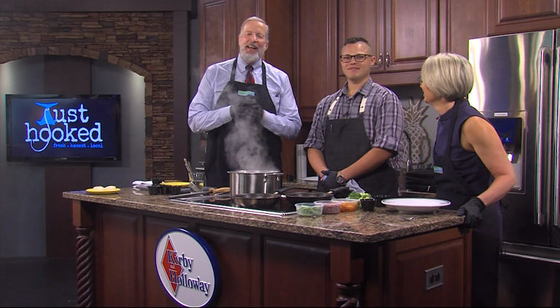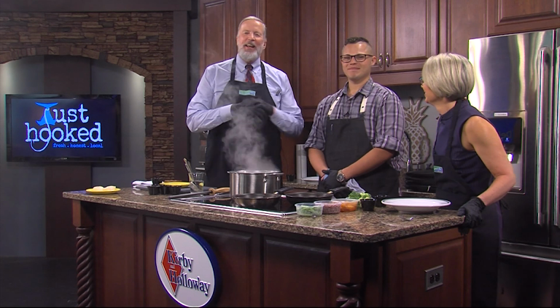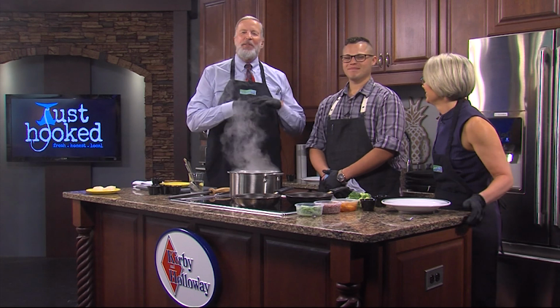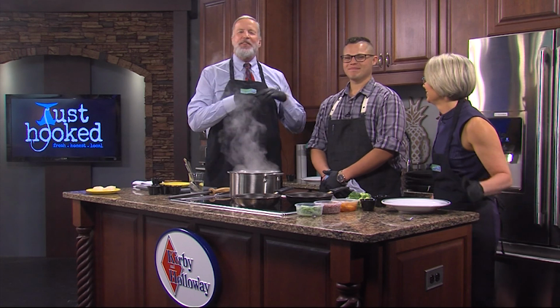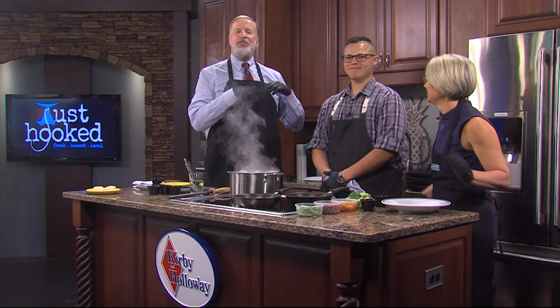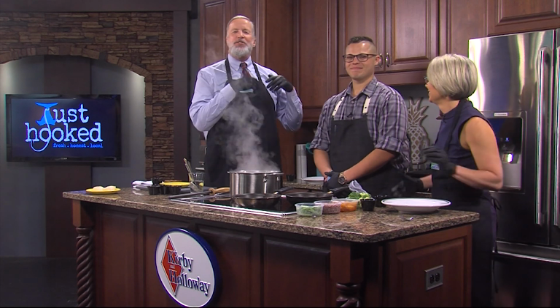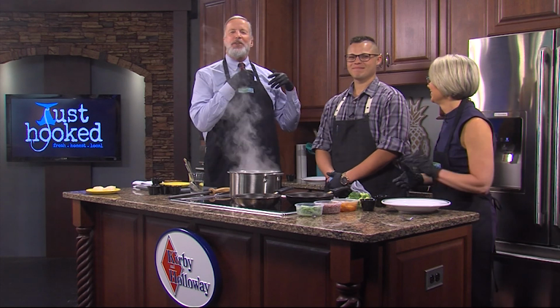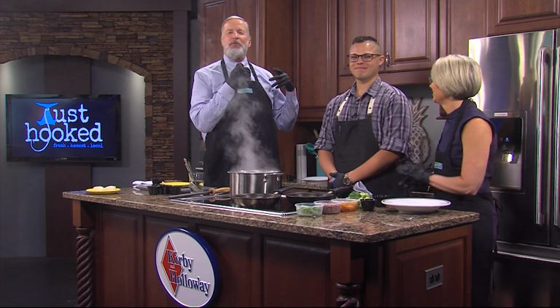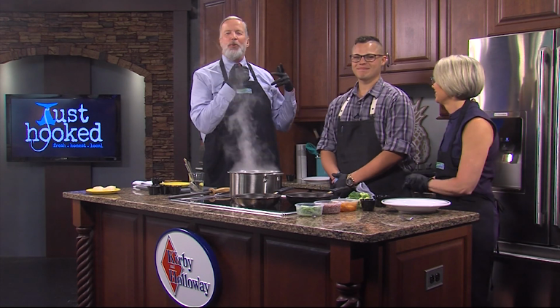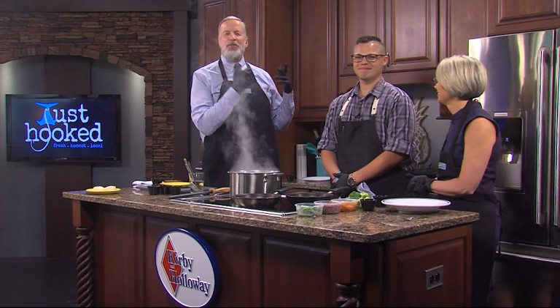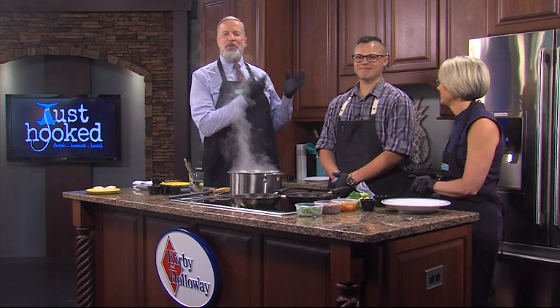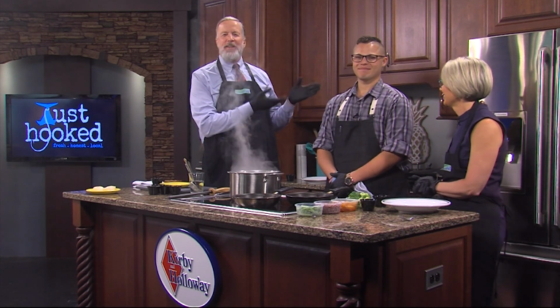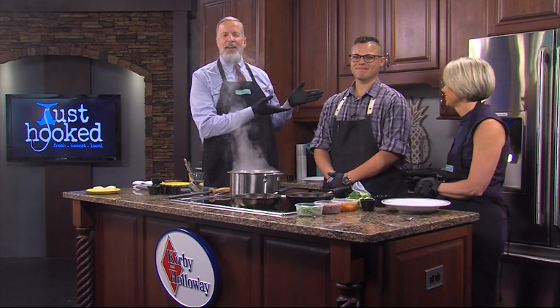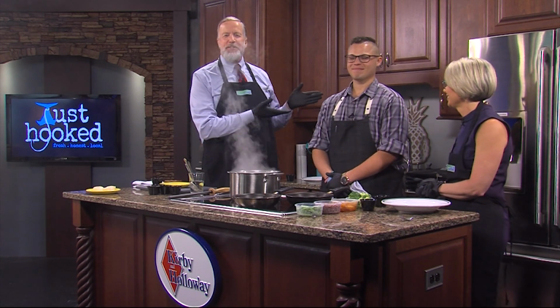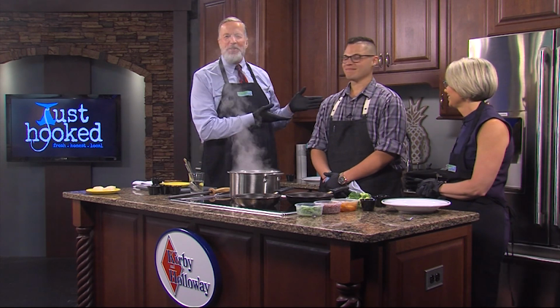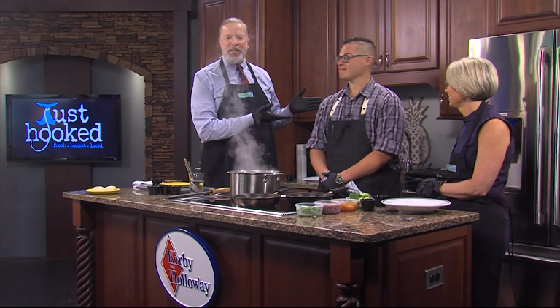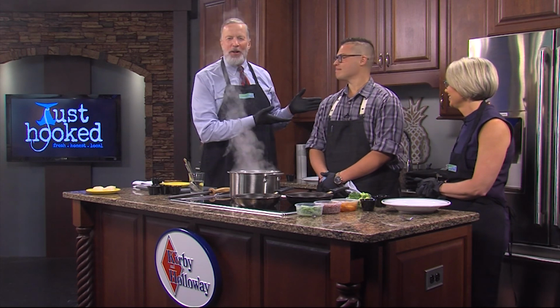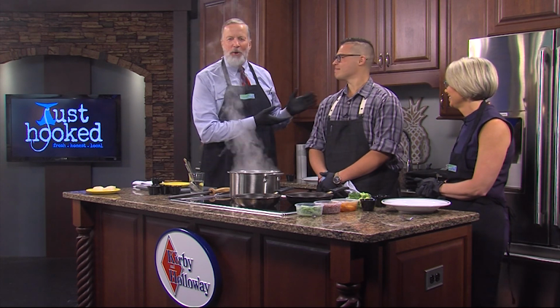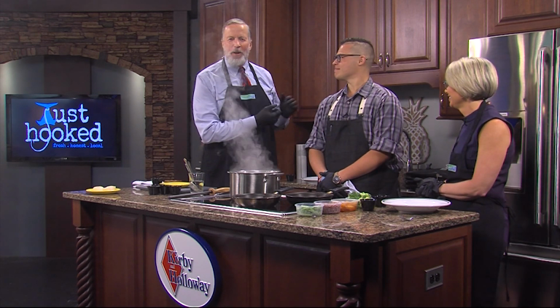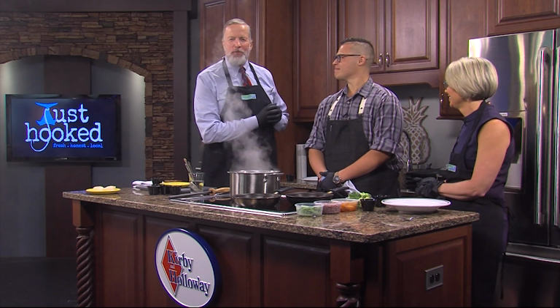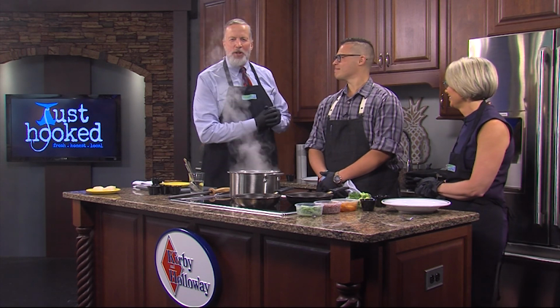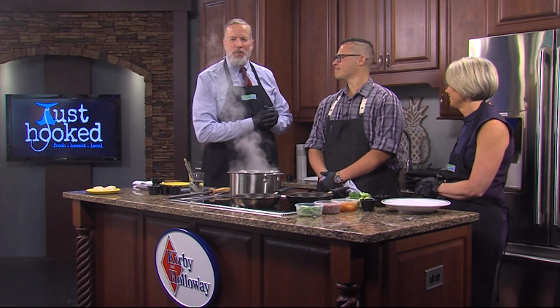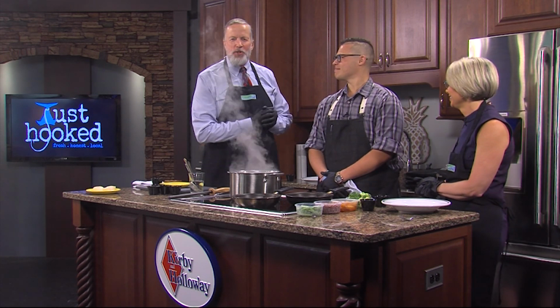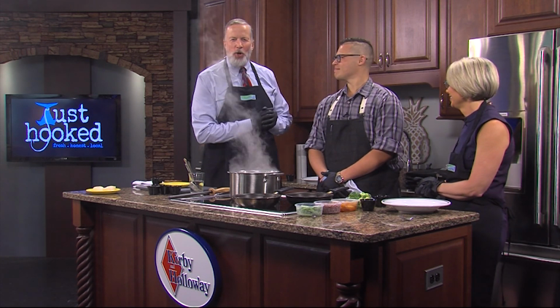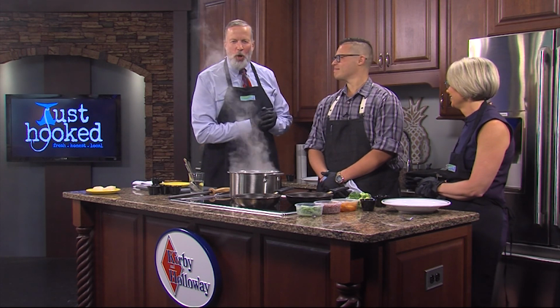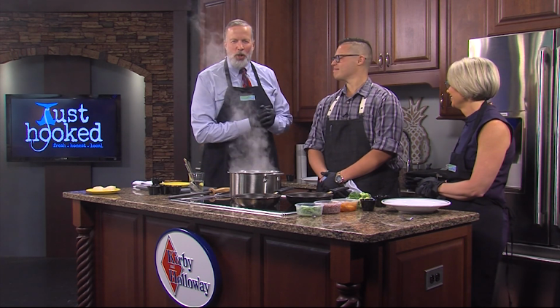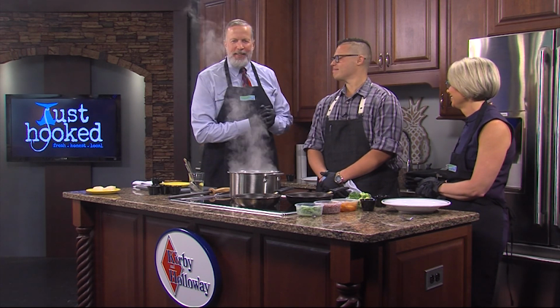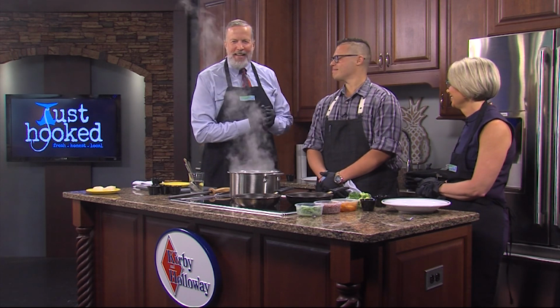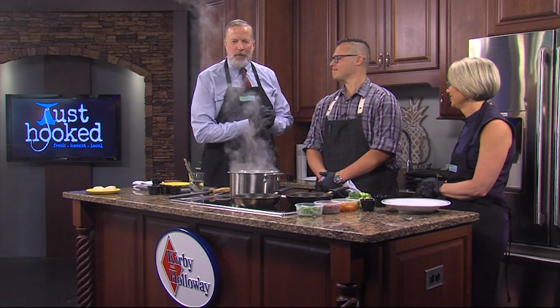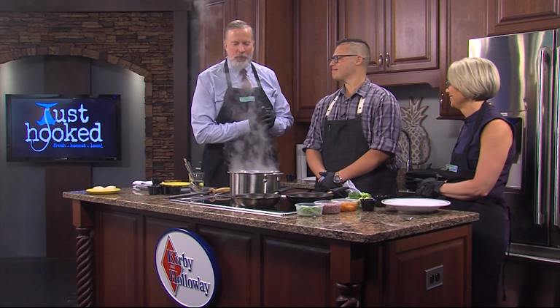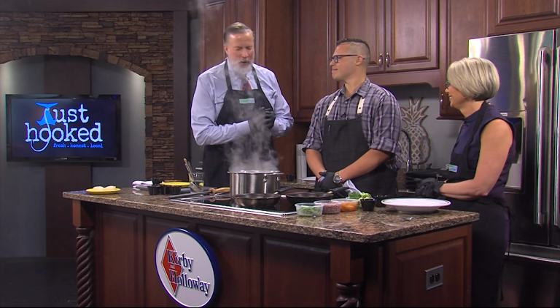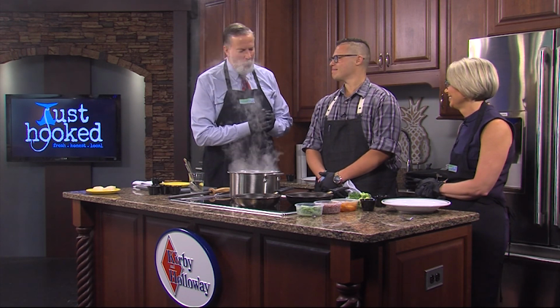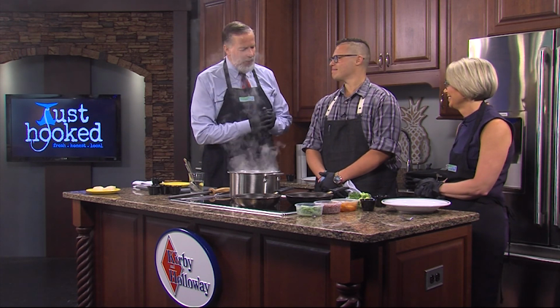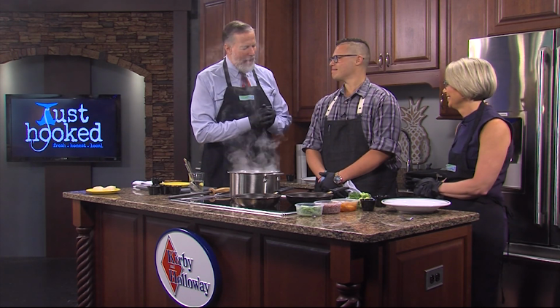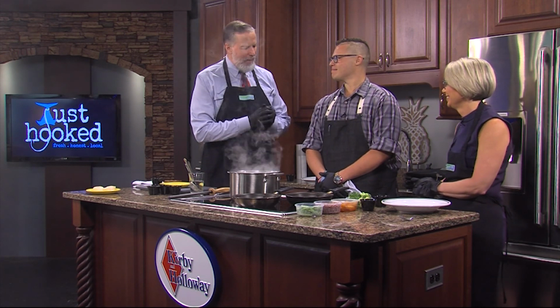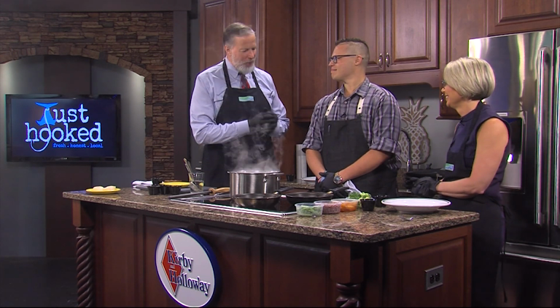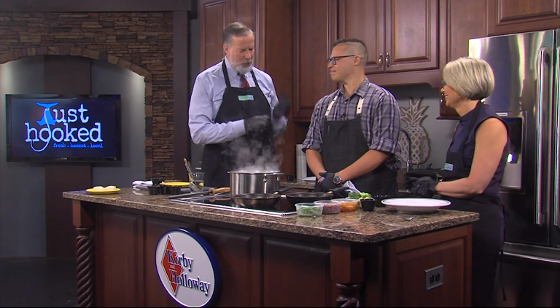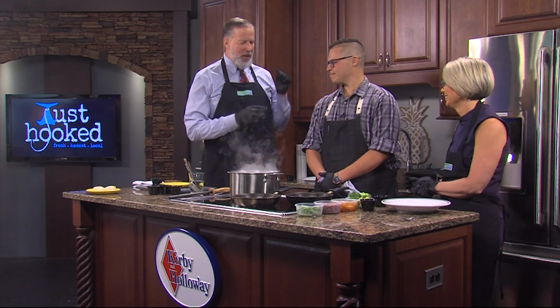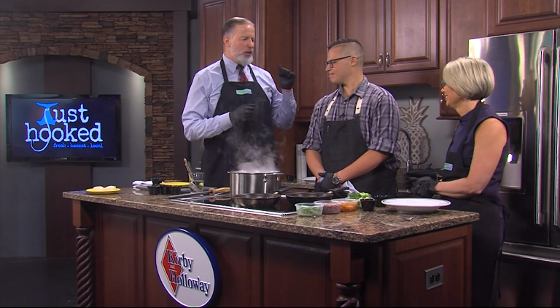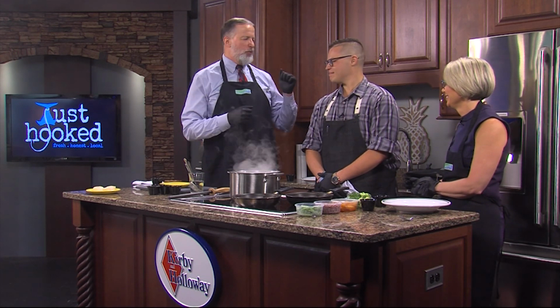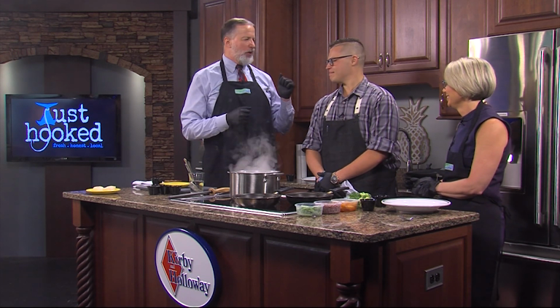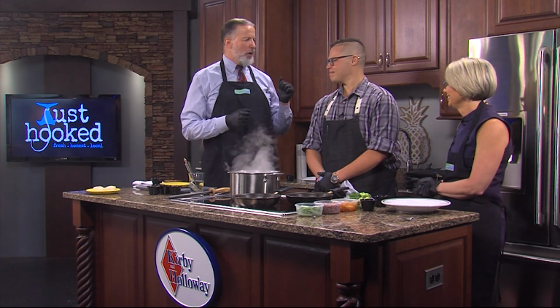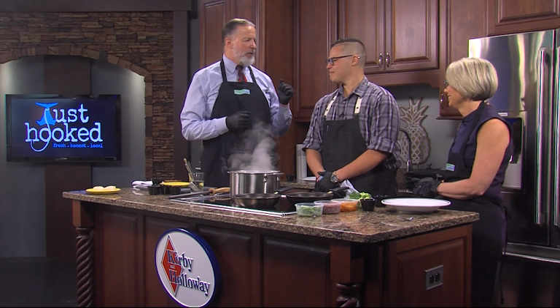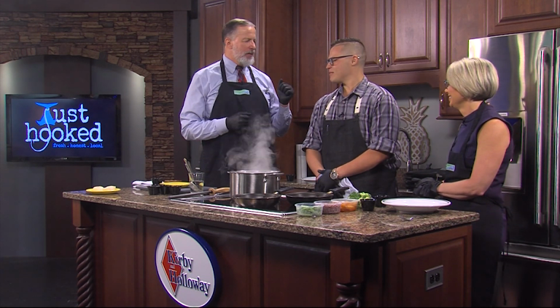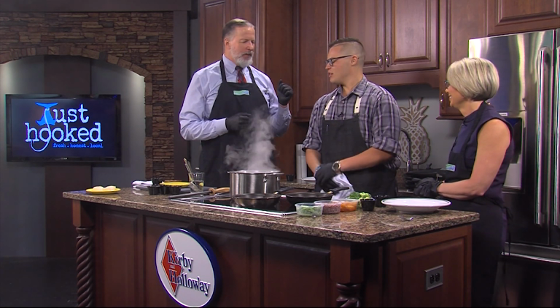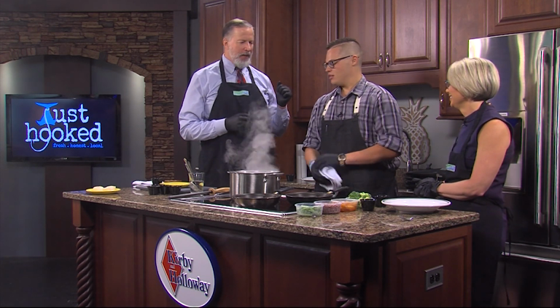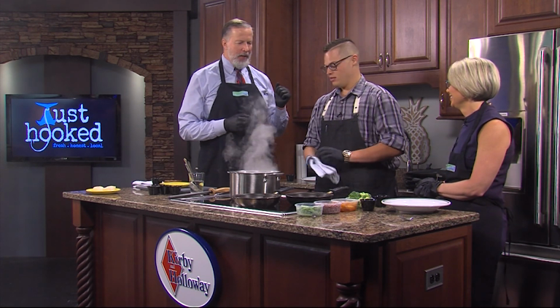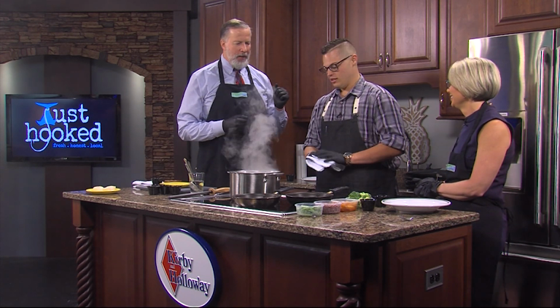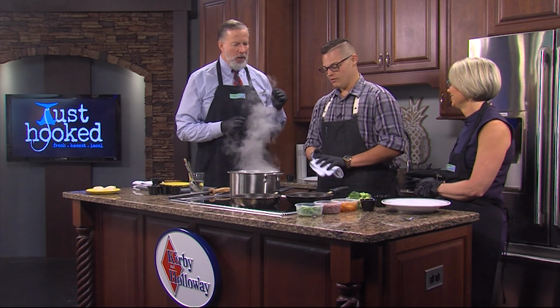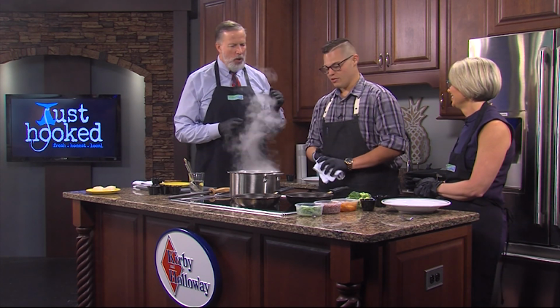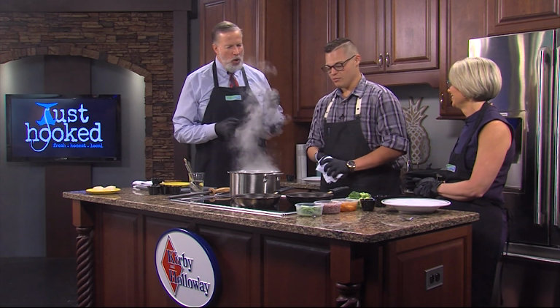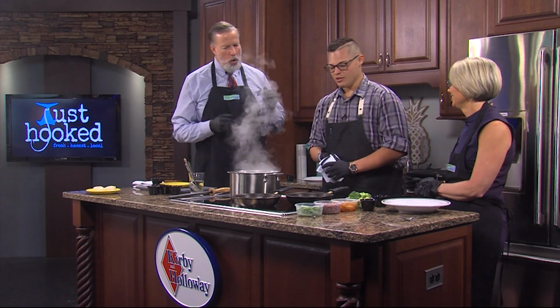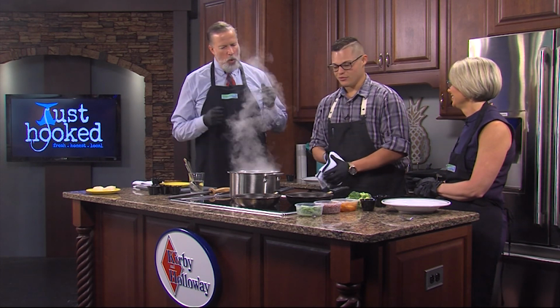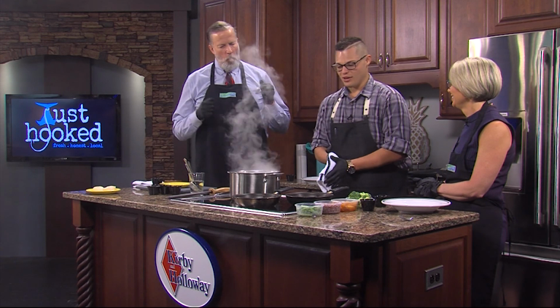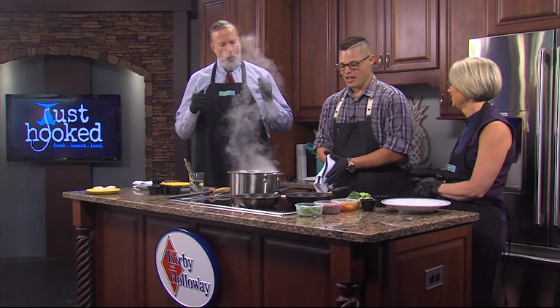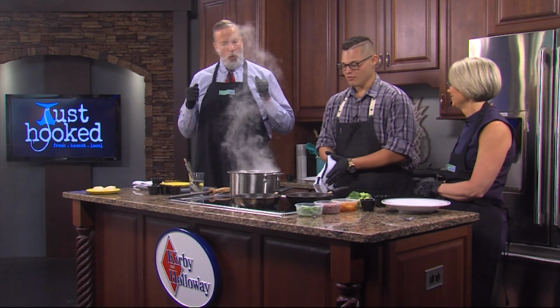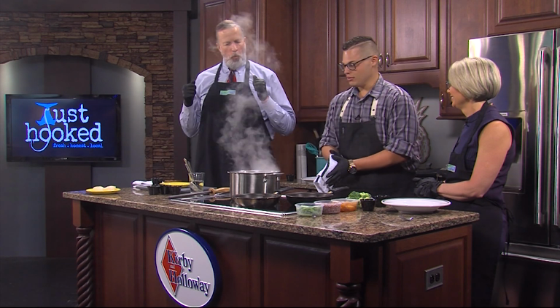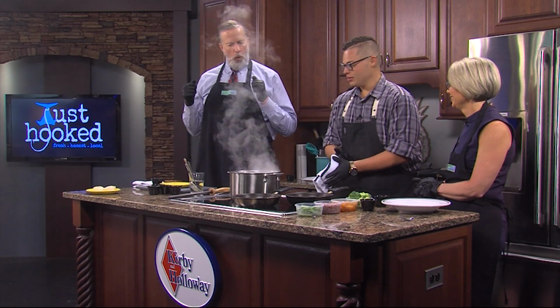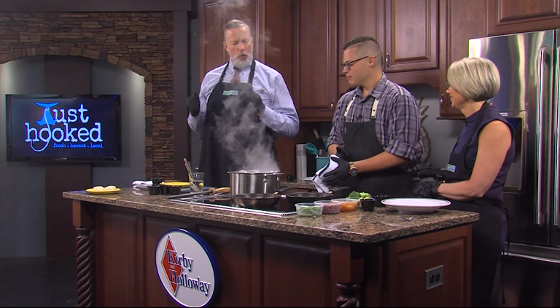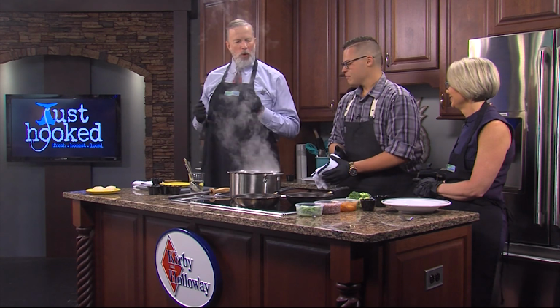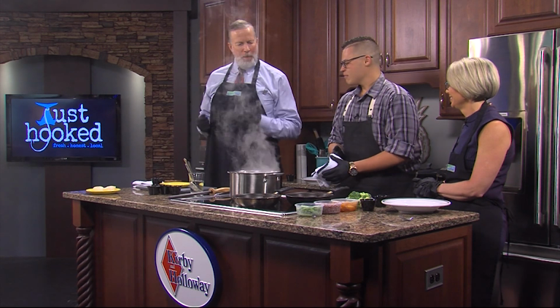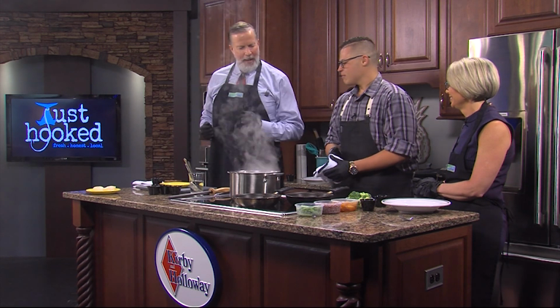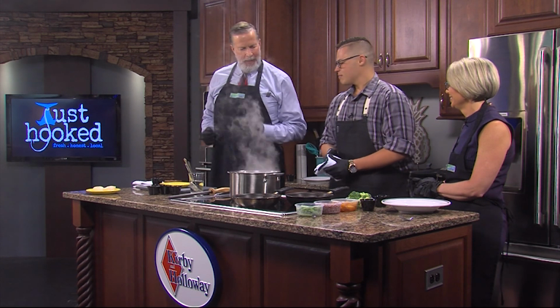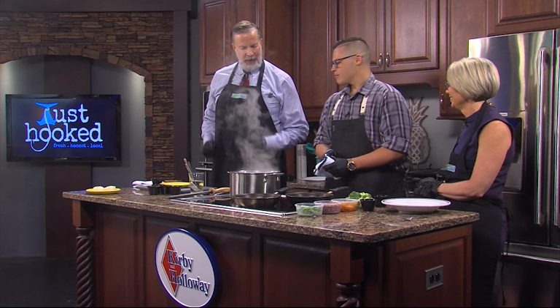This is Chef Christian Costantino of Just Hooked in Fenwick Island. Thank you for coming in today. Thank you very much for having me. What are we making?